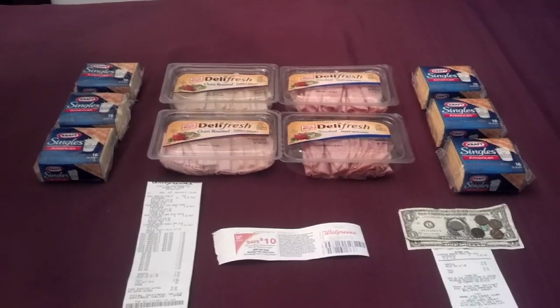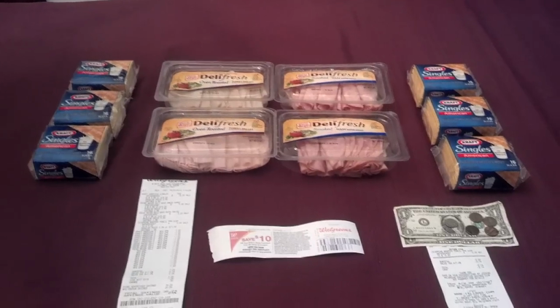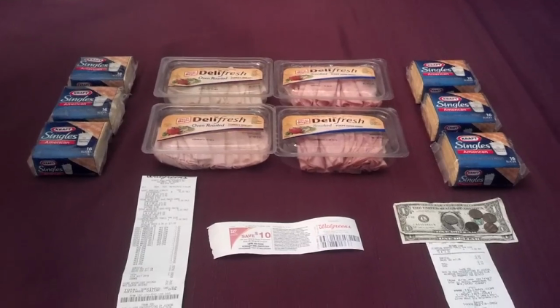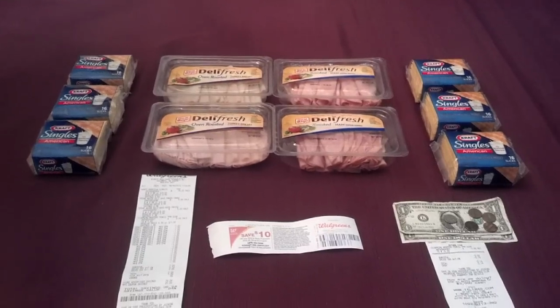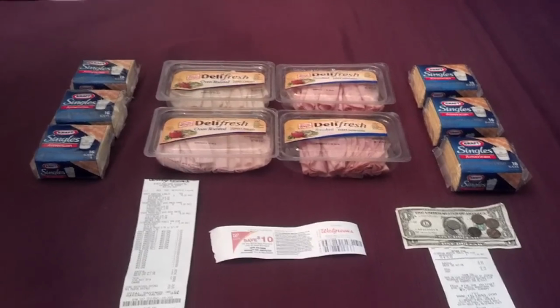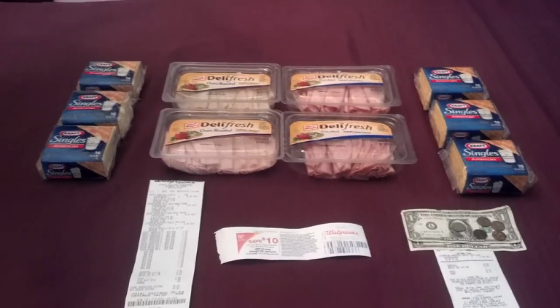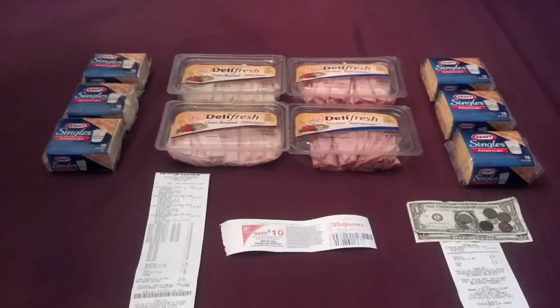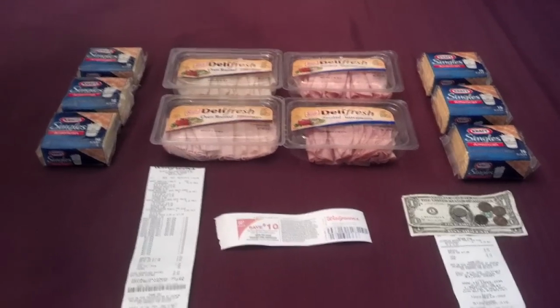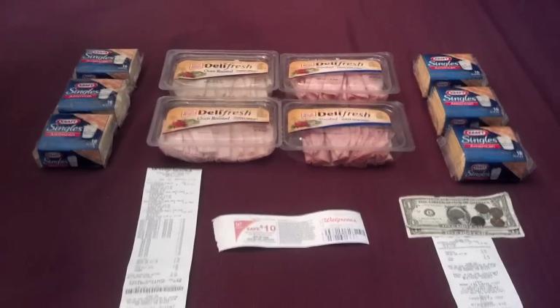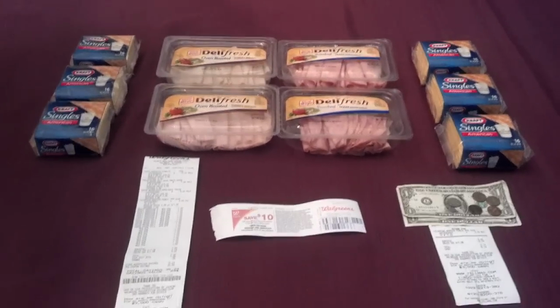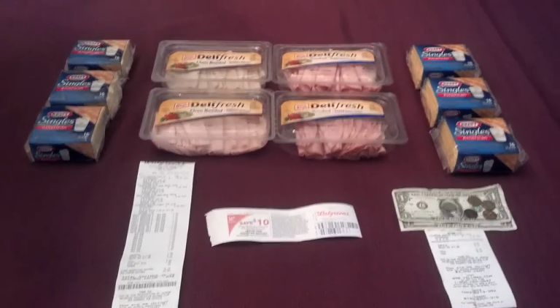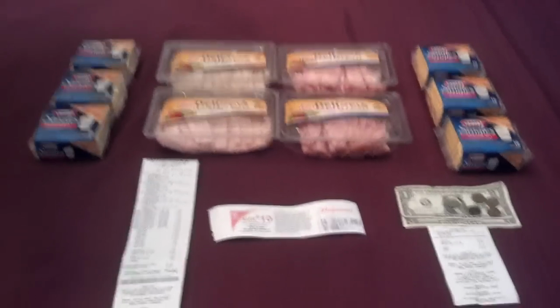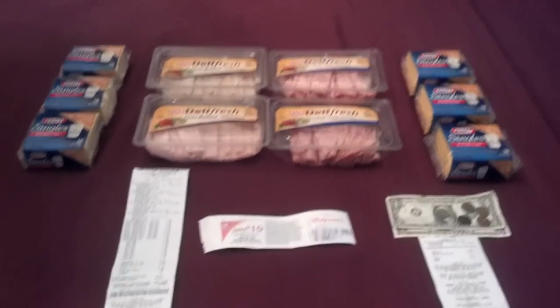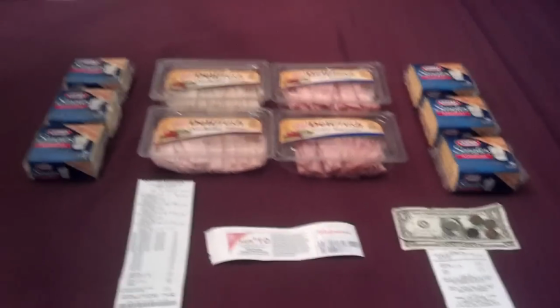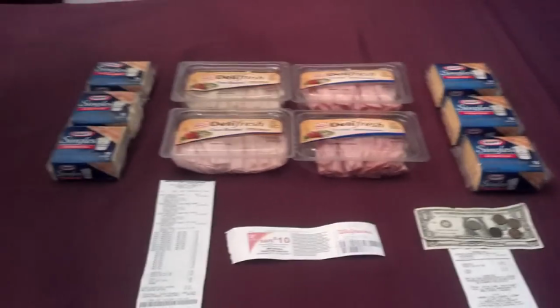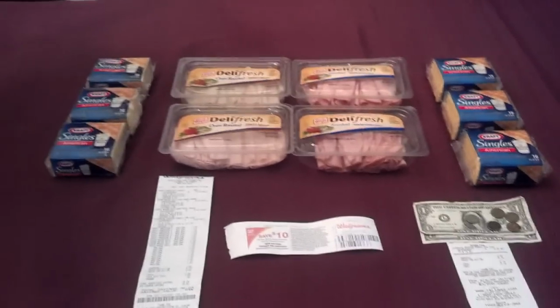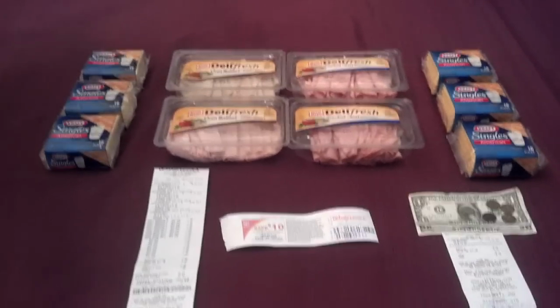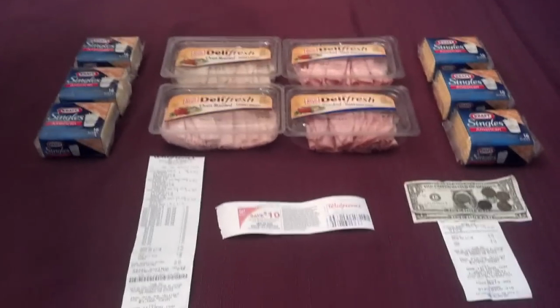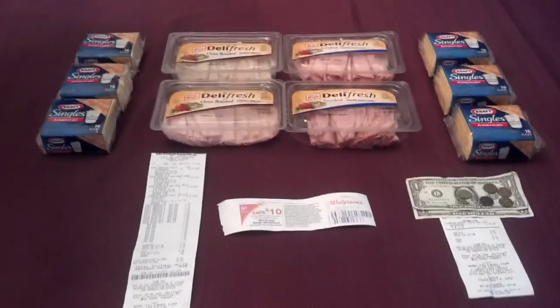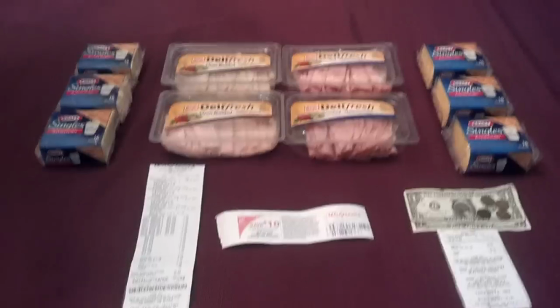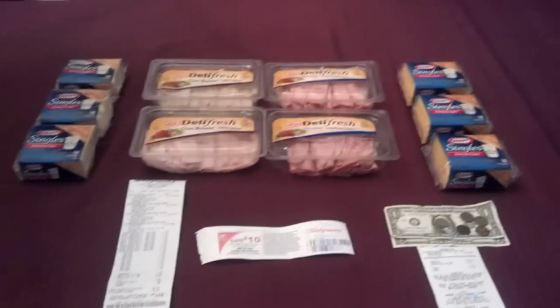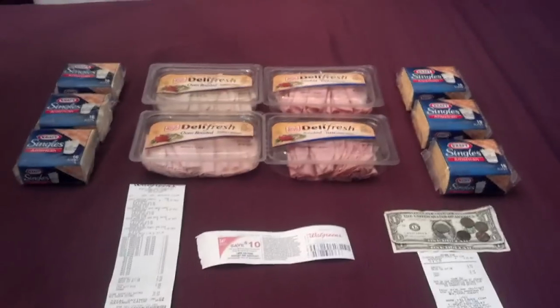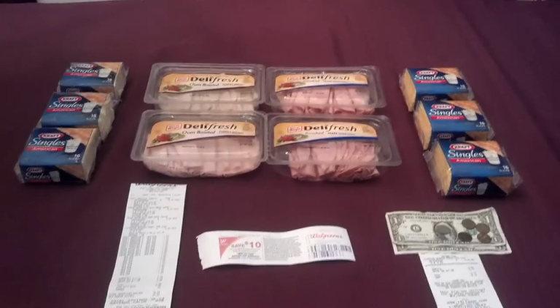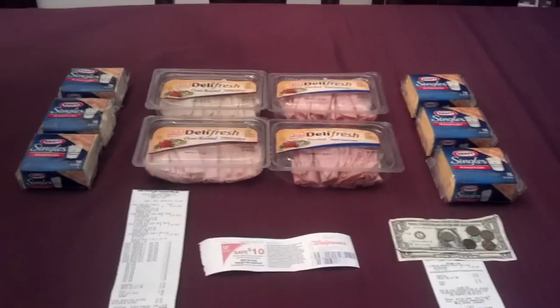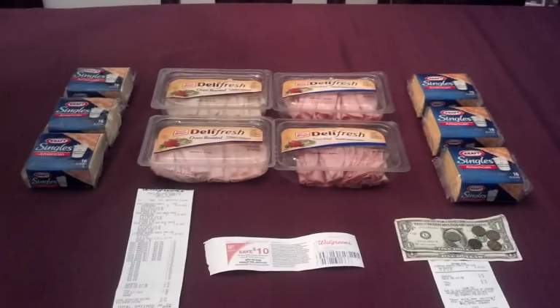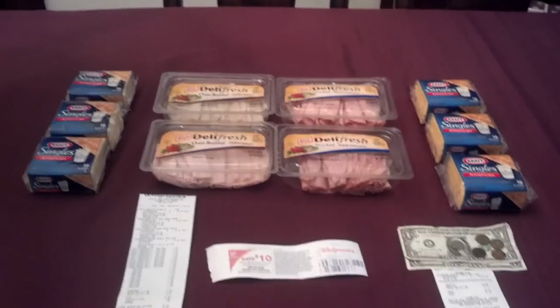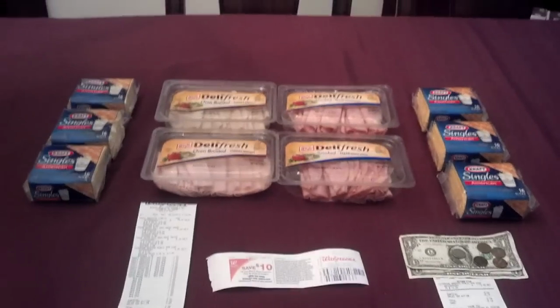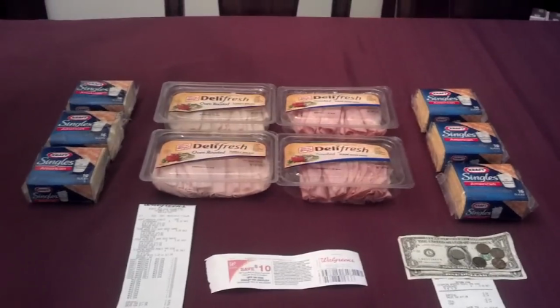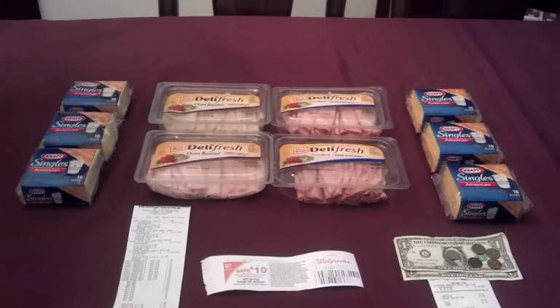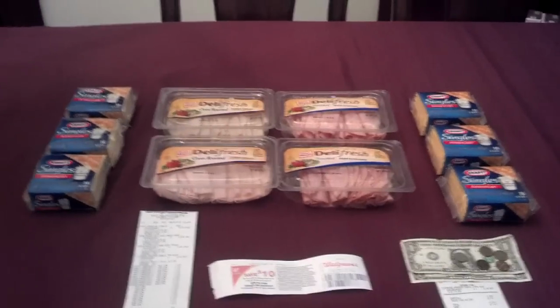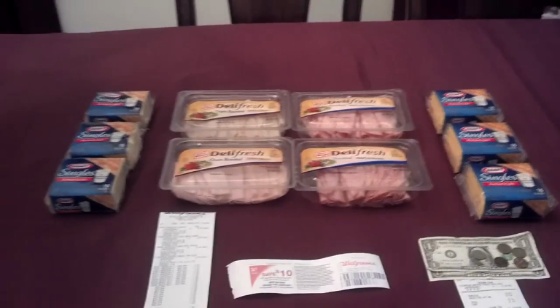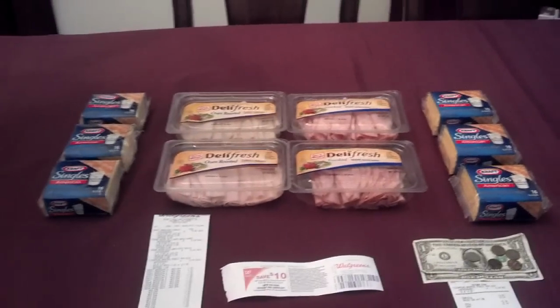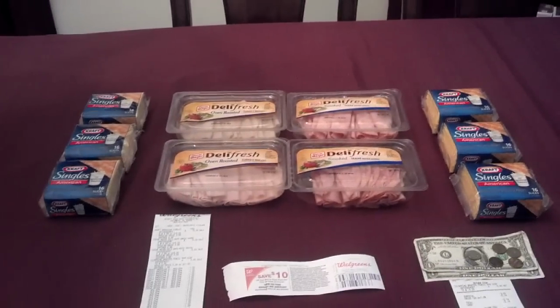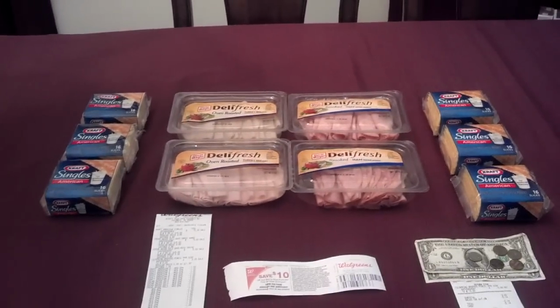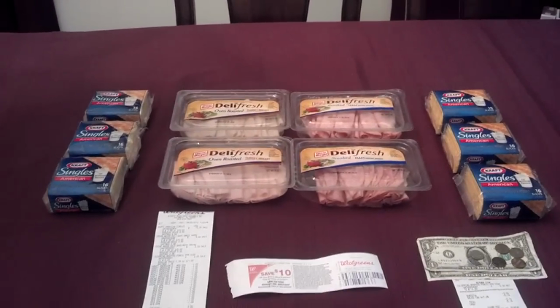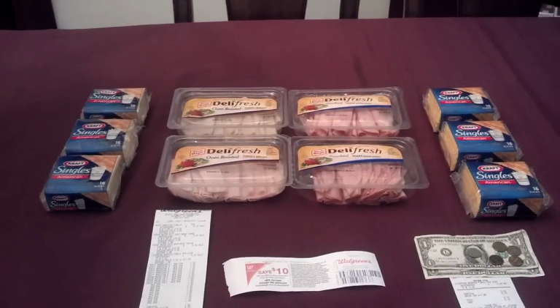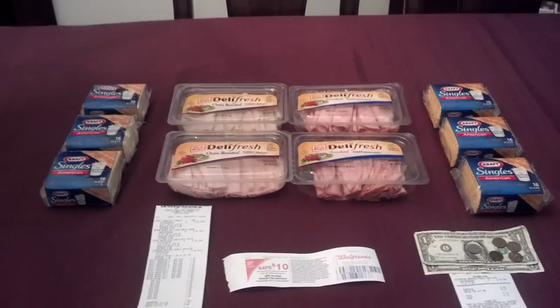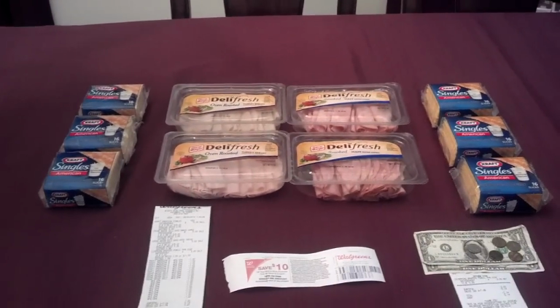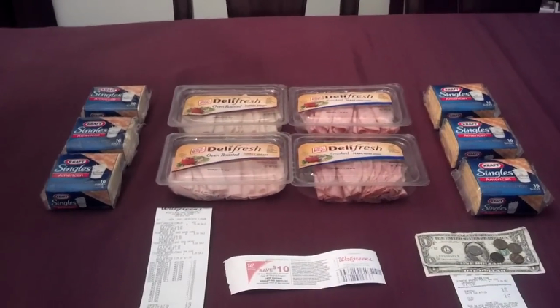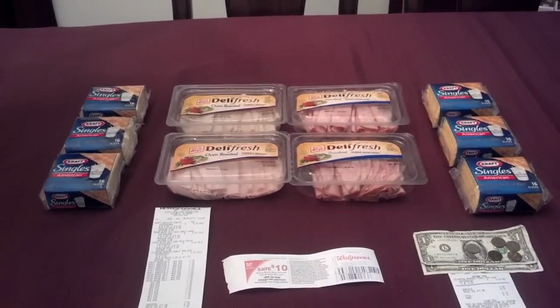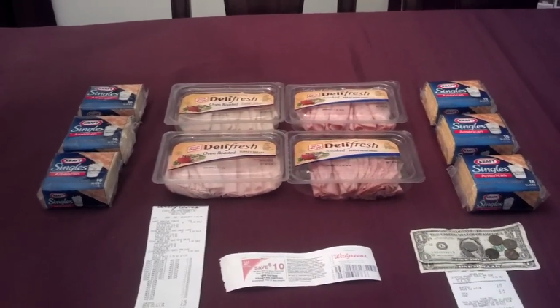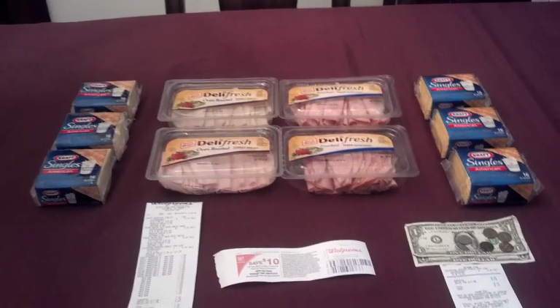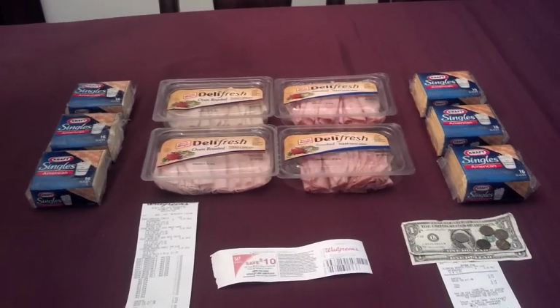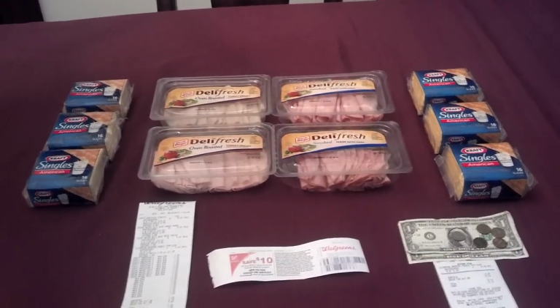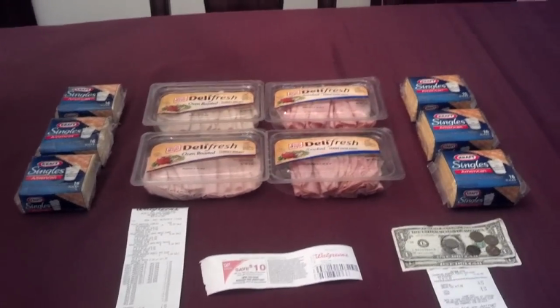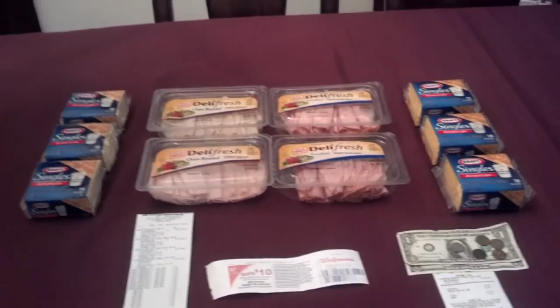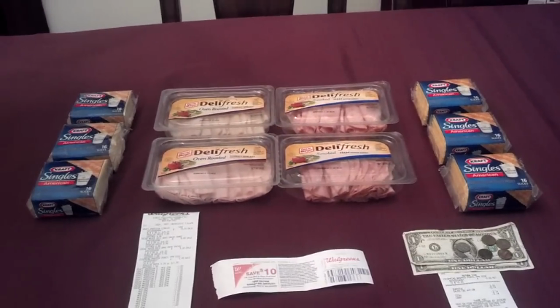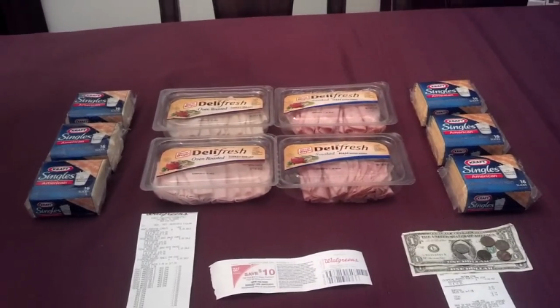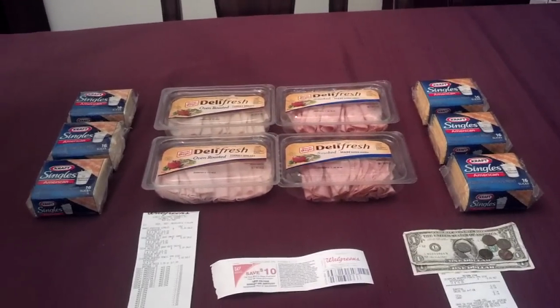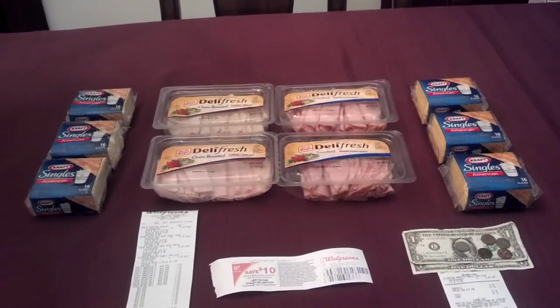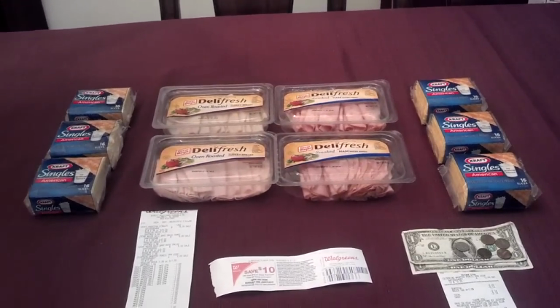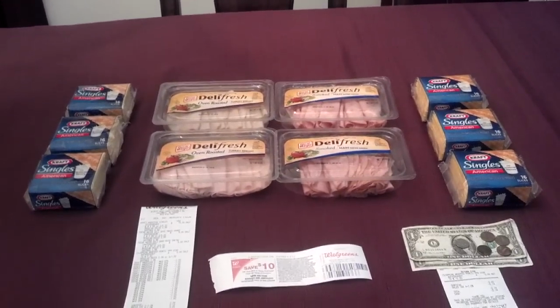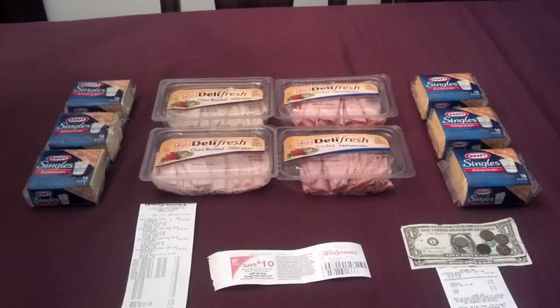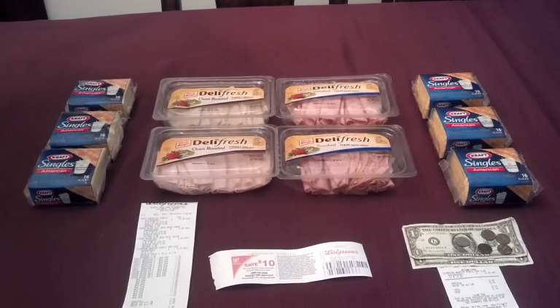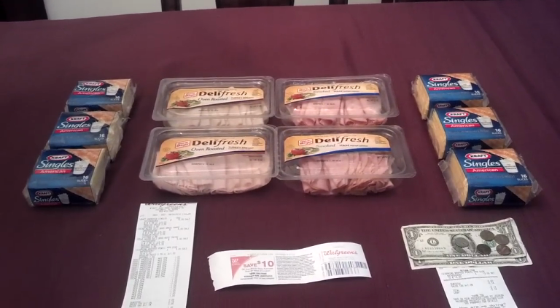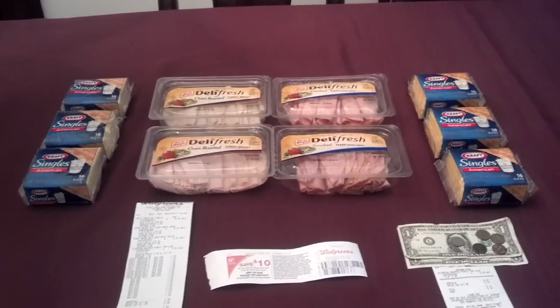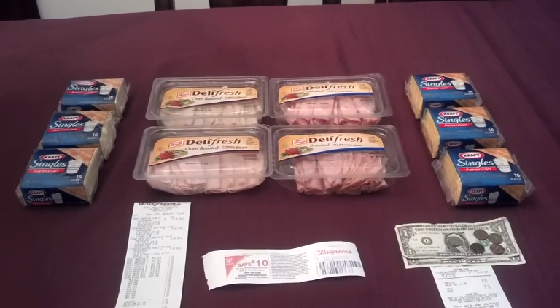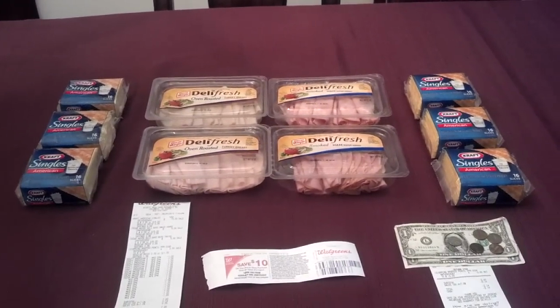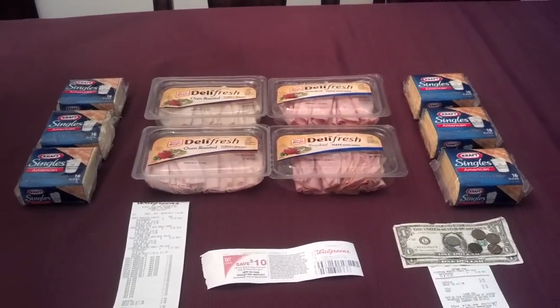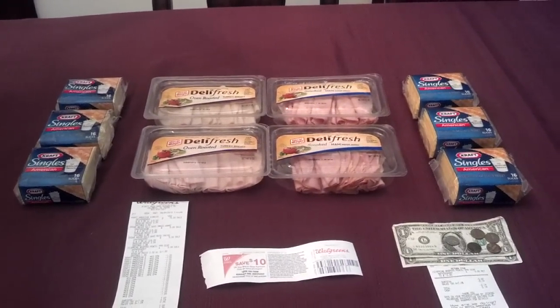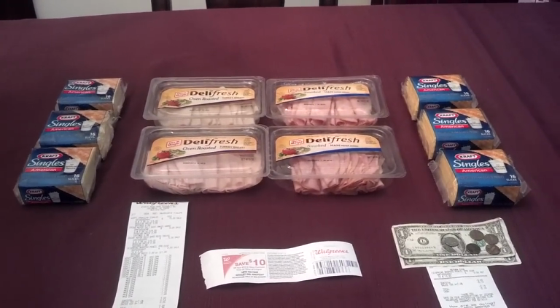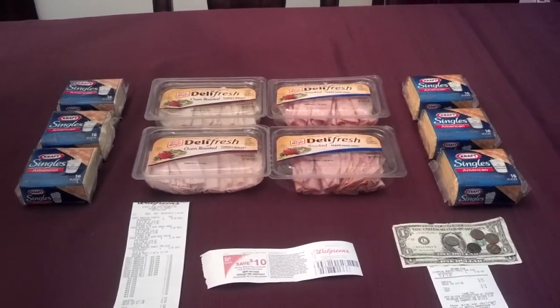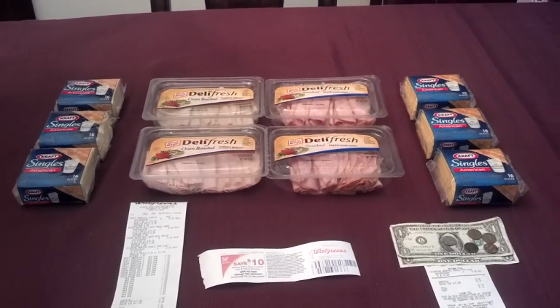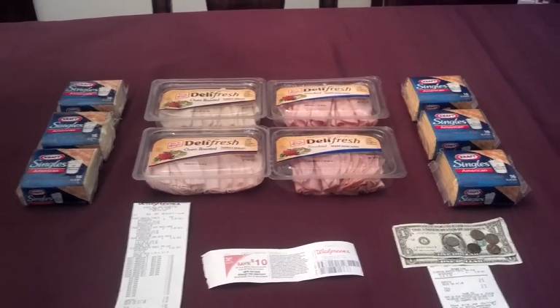Hello YouTube, this is T-Rose843. I'm here to share a video with you guys about what happened at Walgreens tonight.